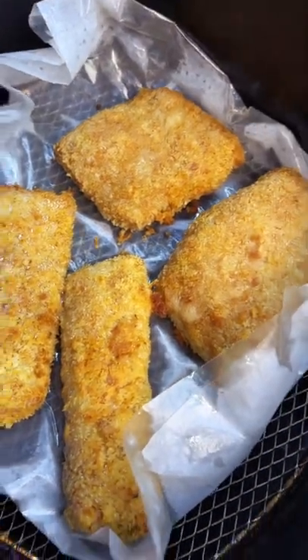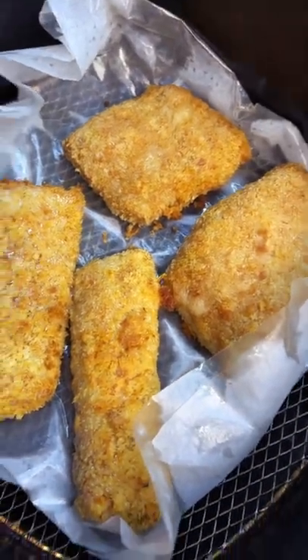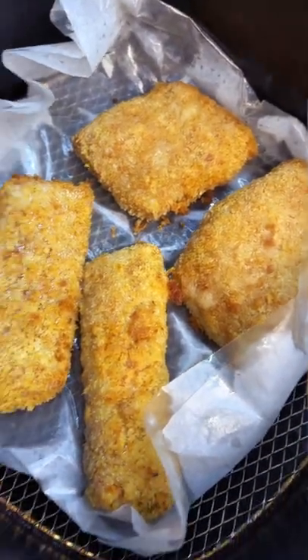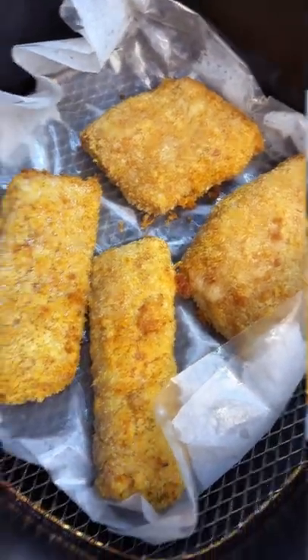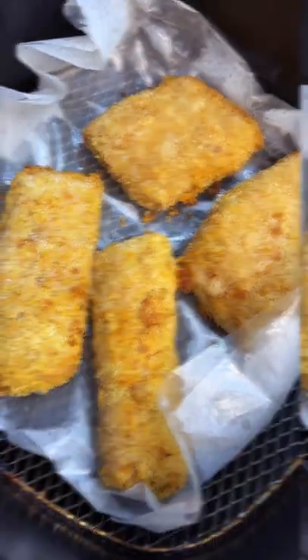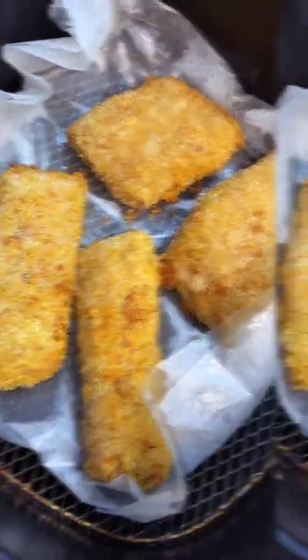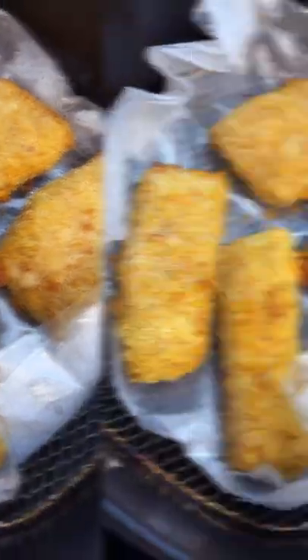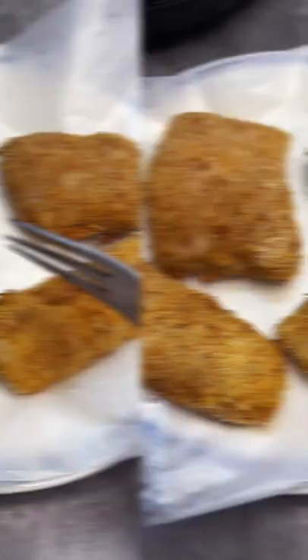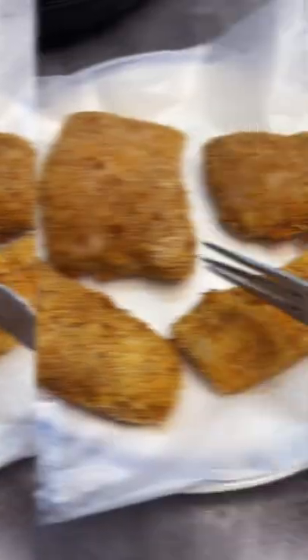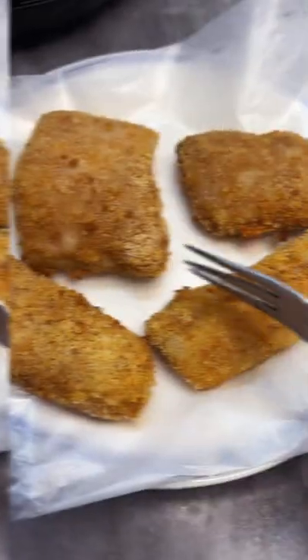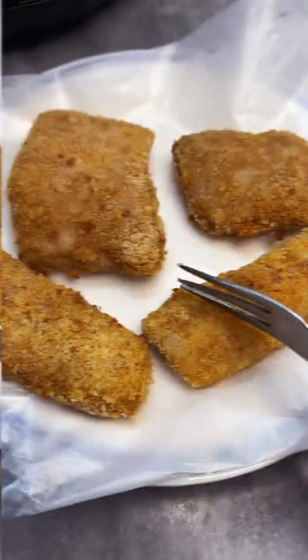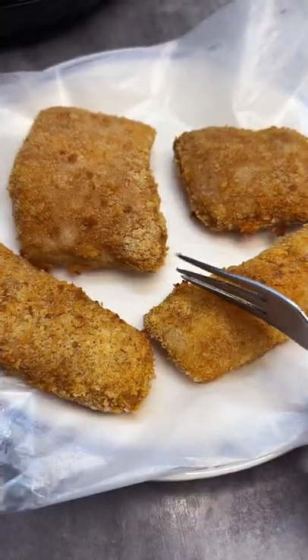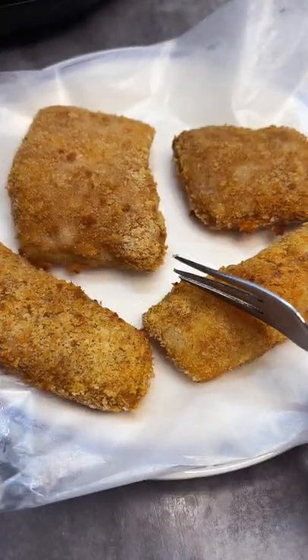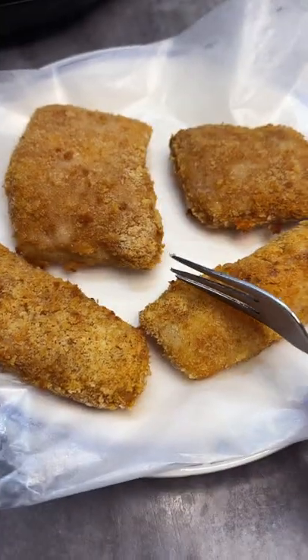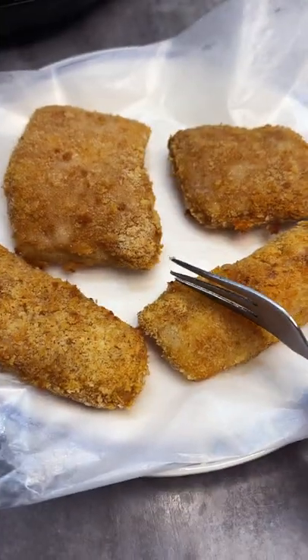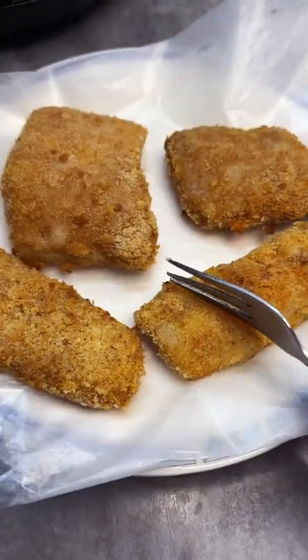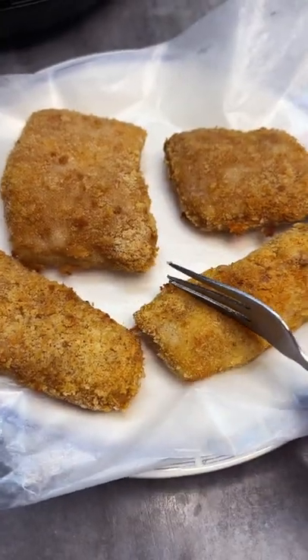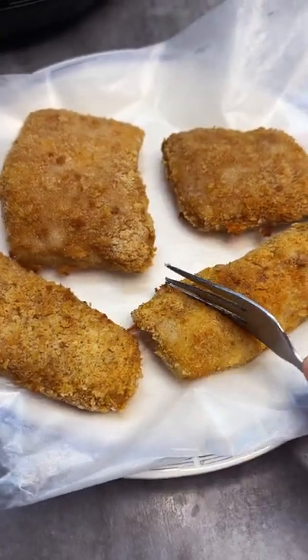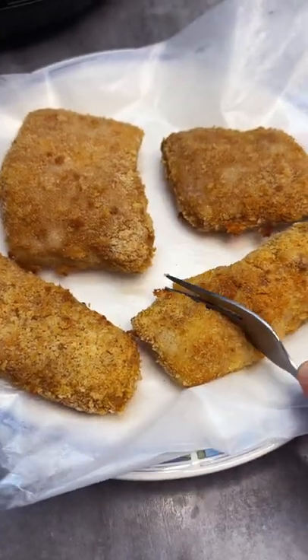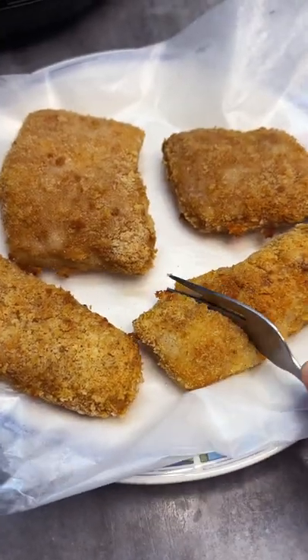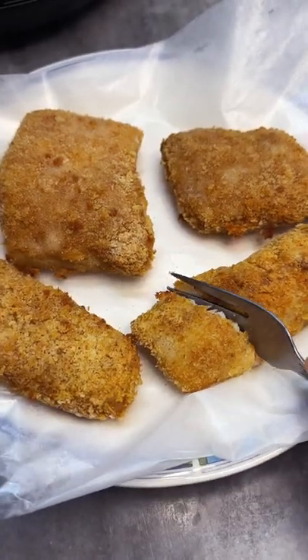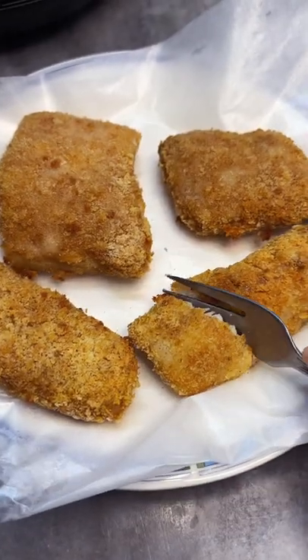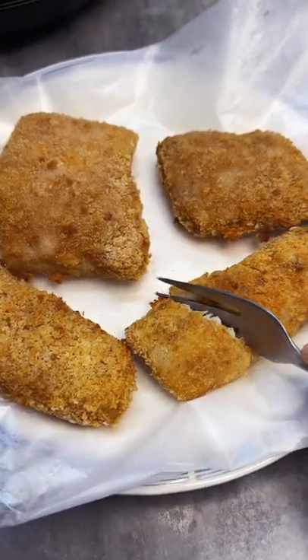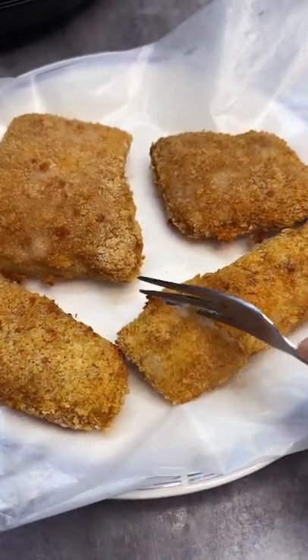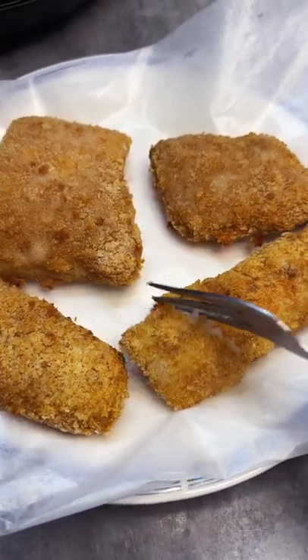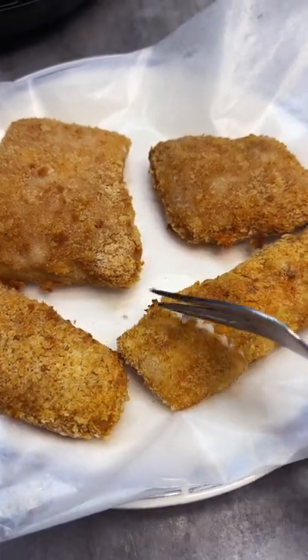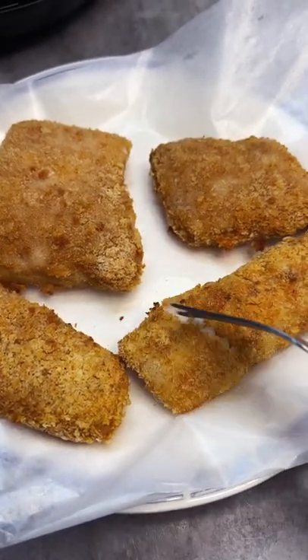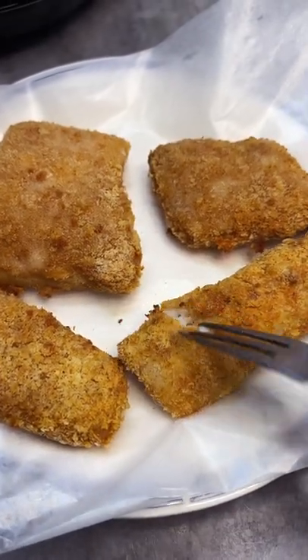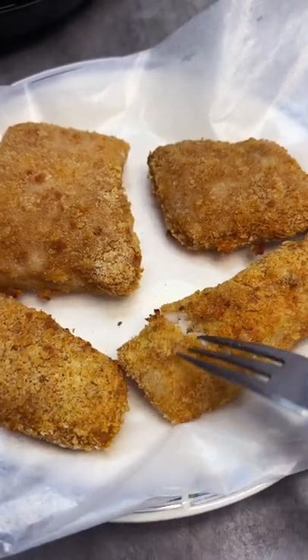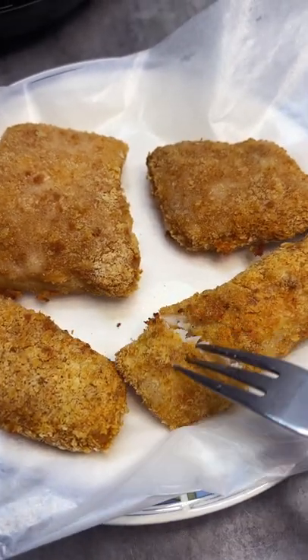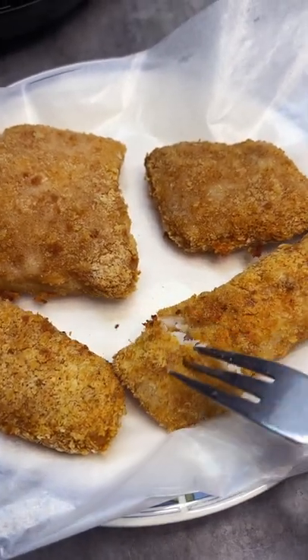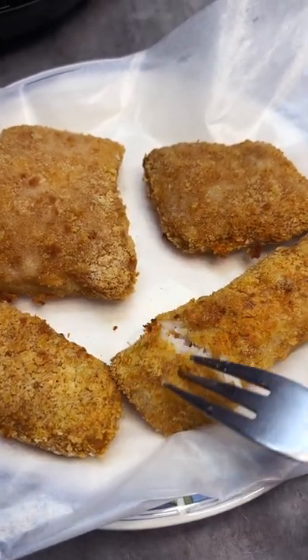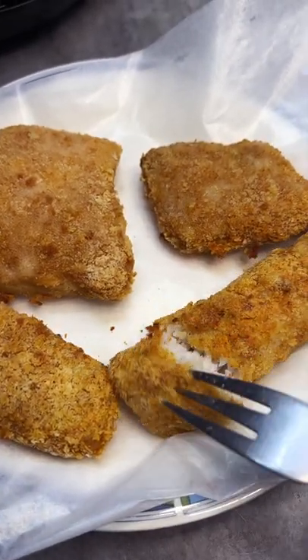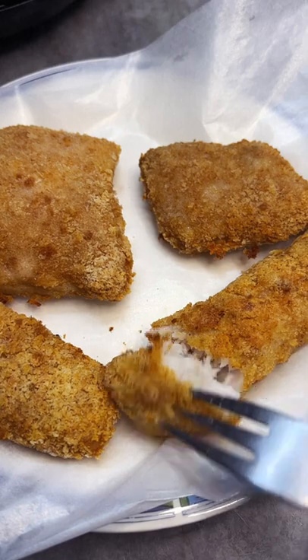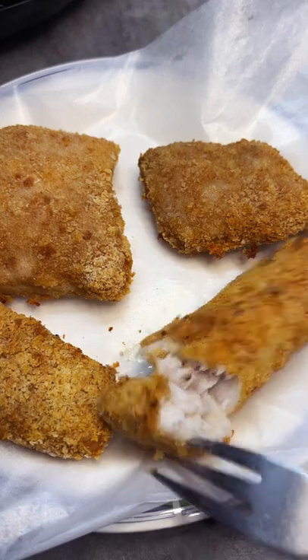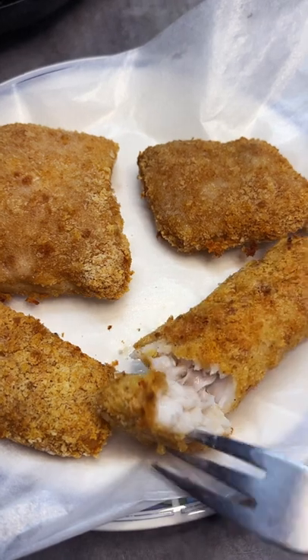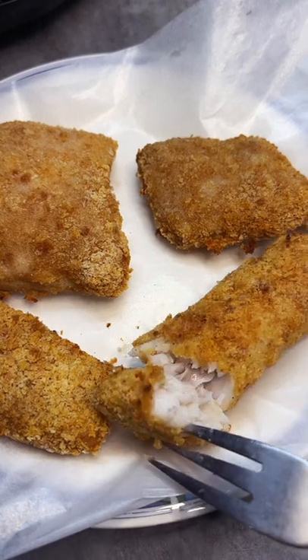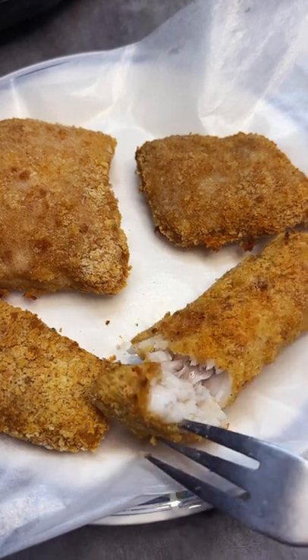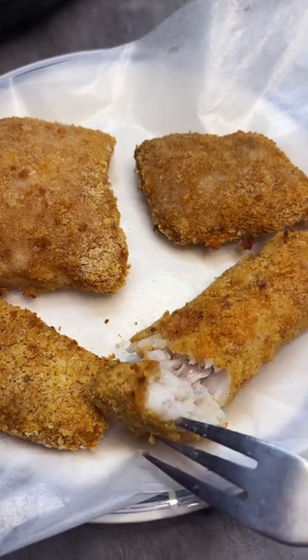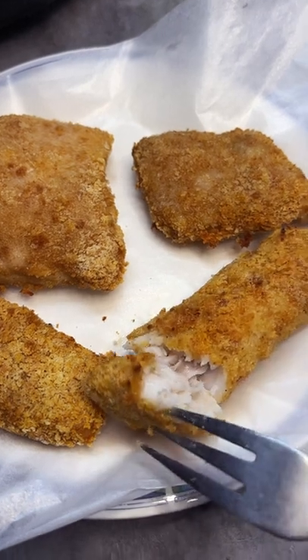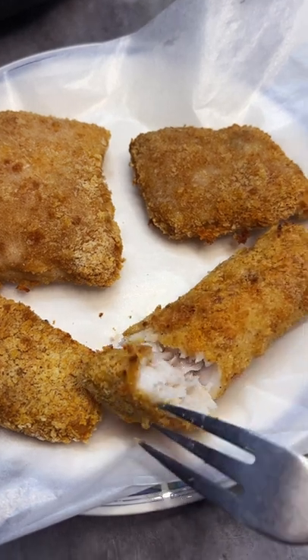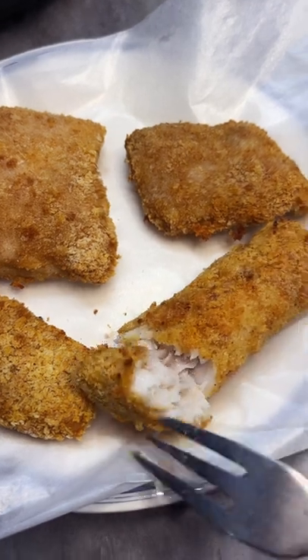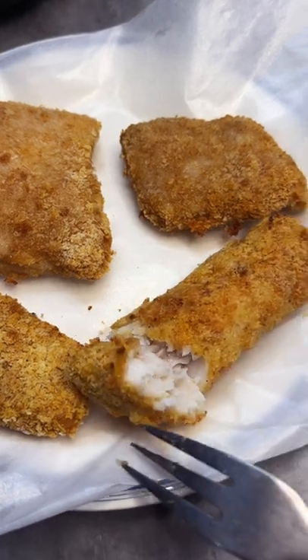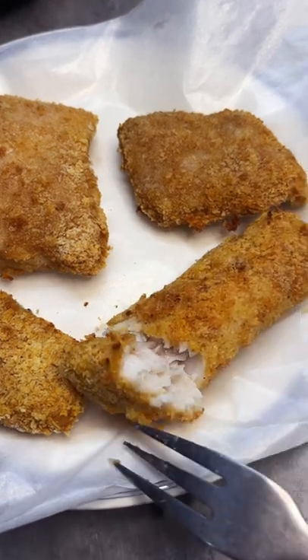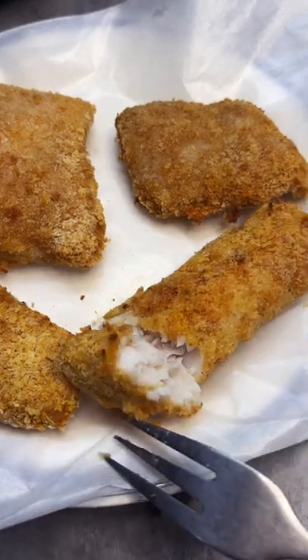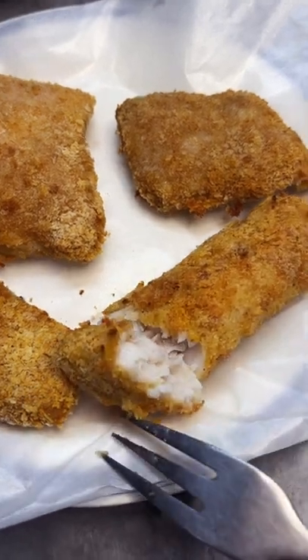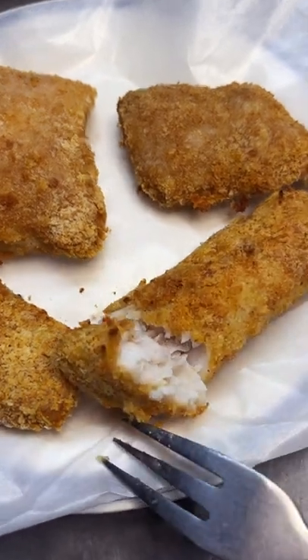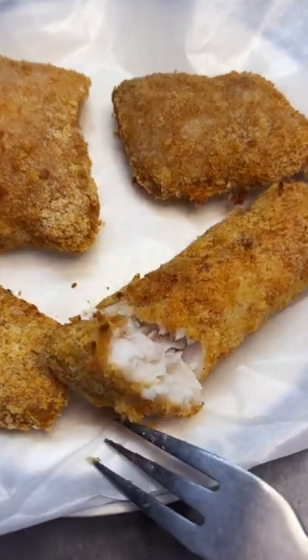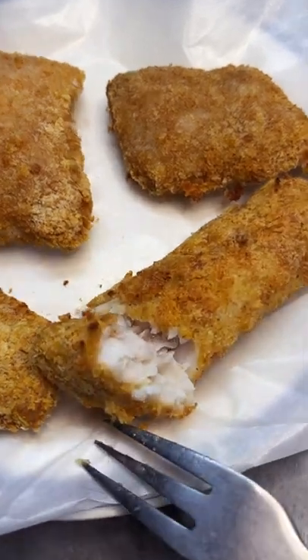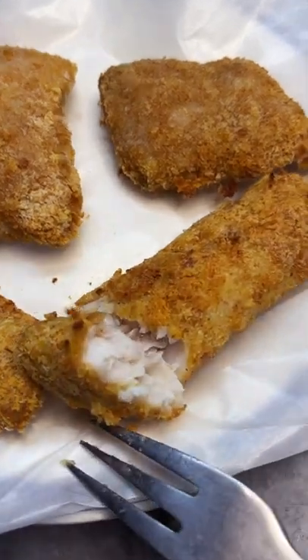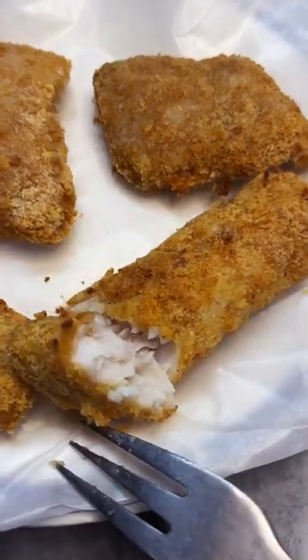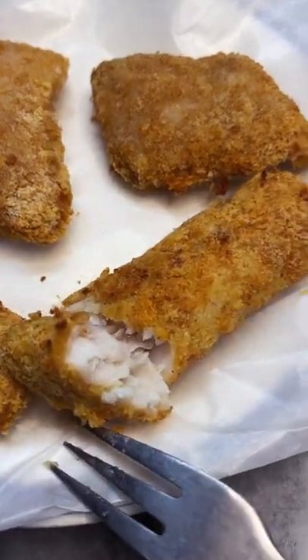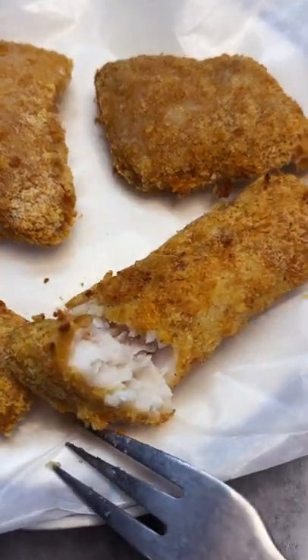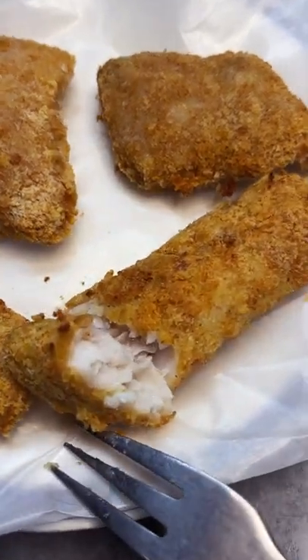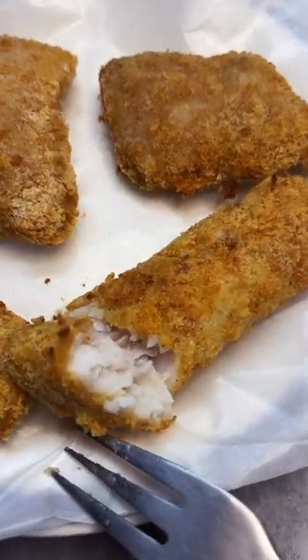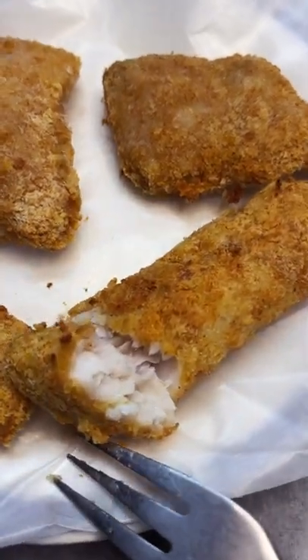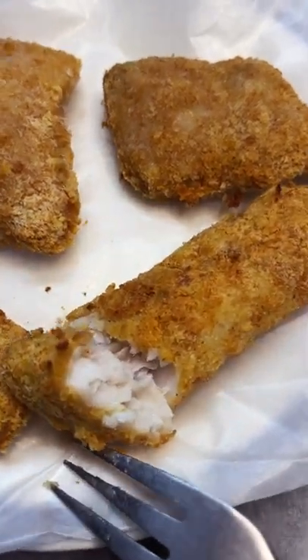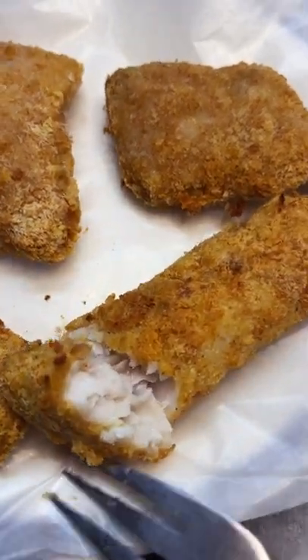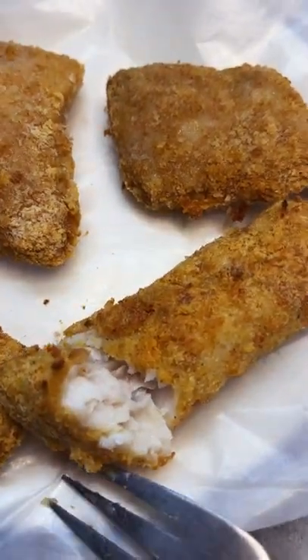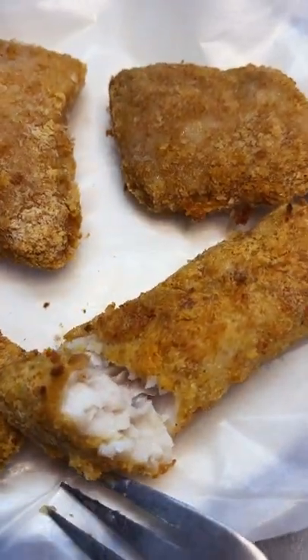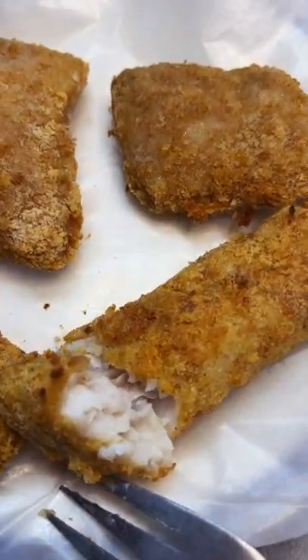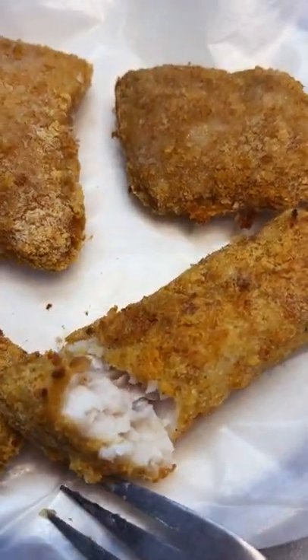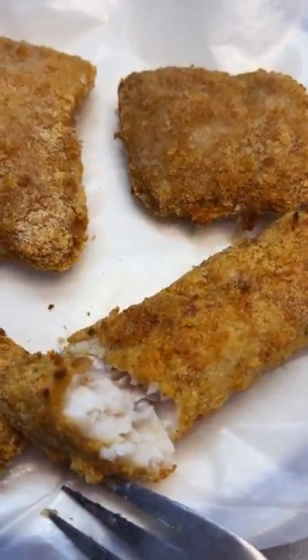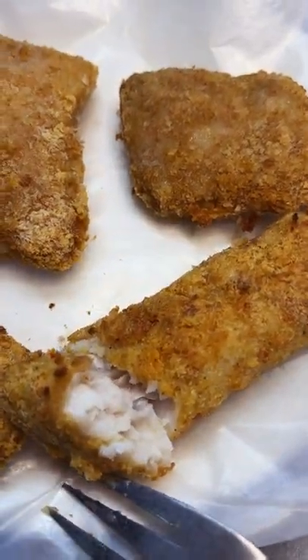After 10 to 15 minutes your fish will be fully cooked. You can serve it with some tartar sauce and enjoy! Thank you!